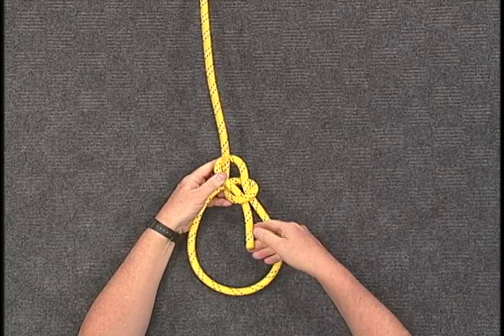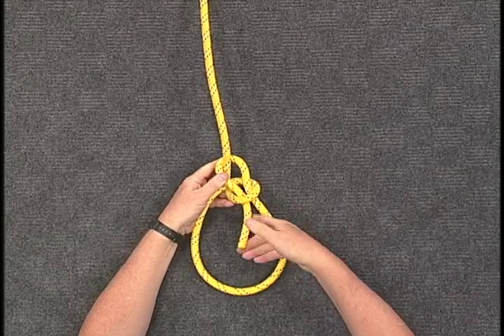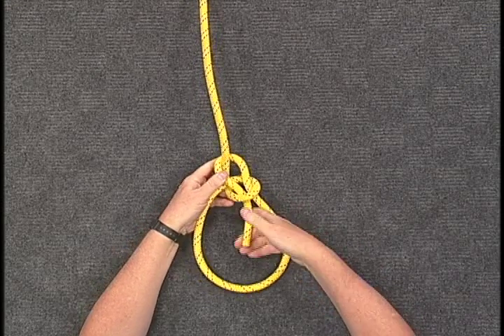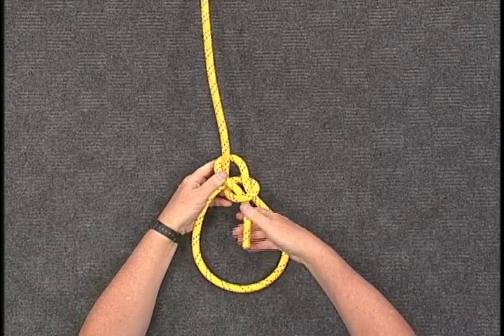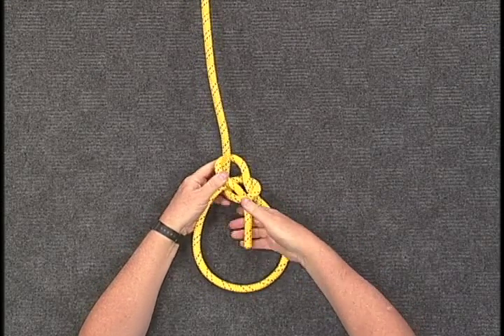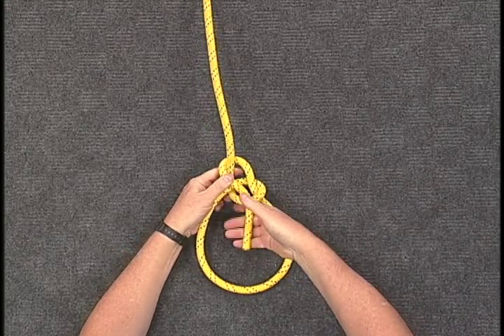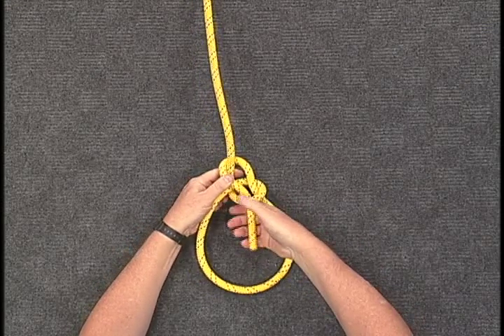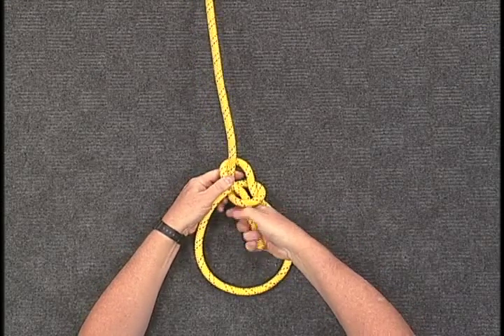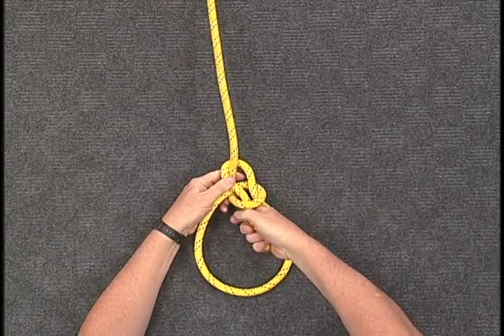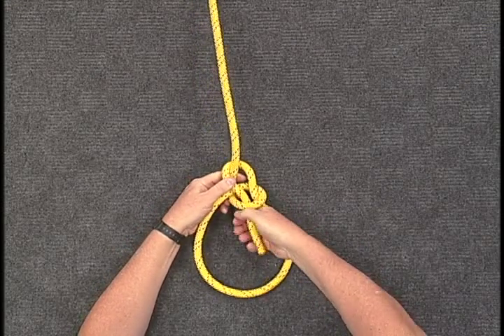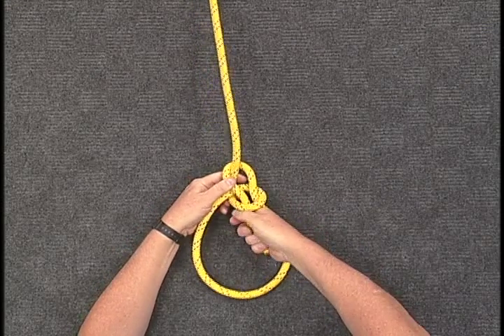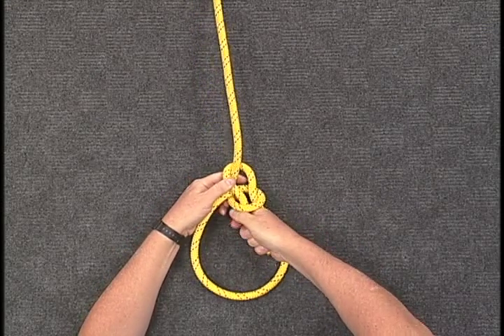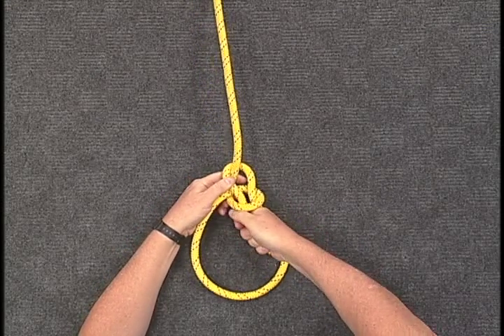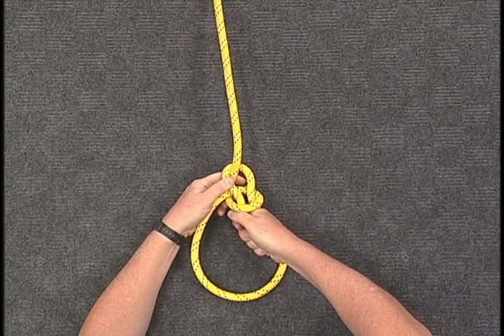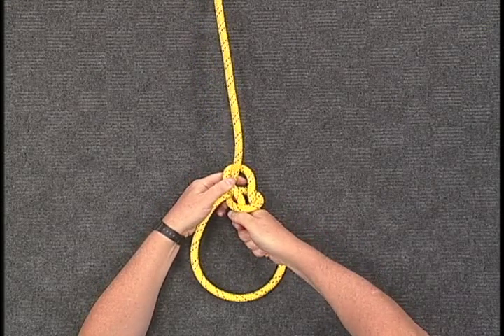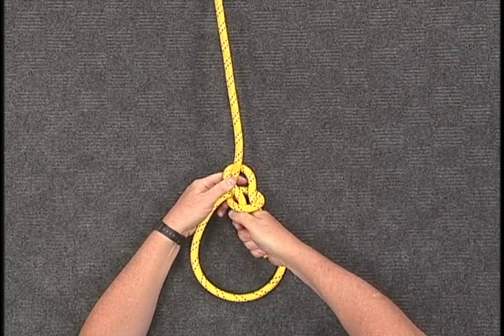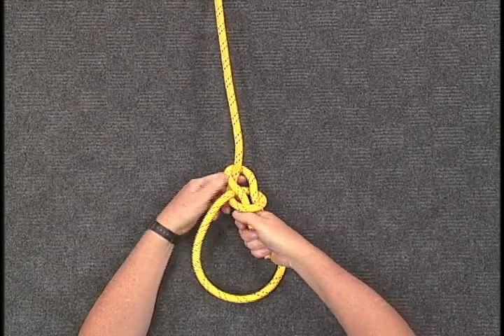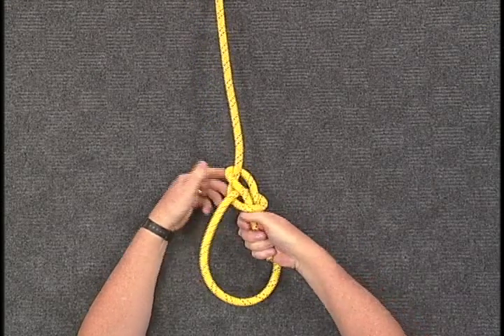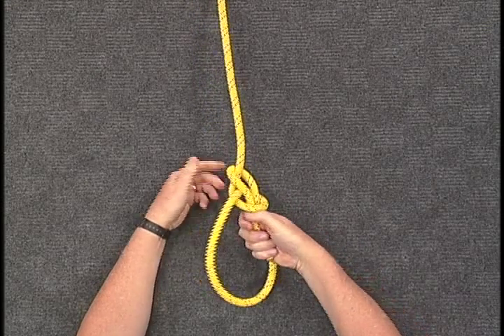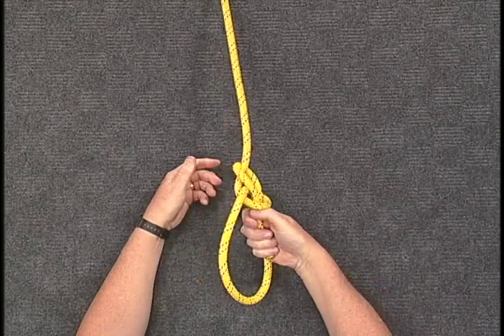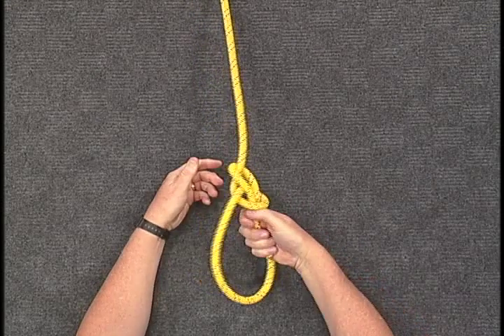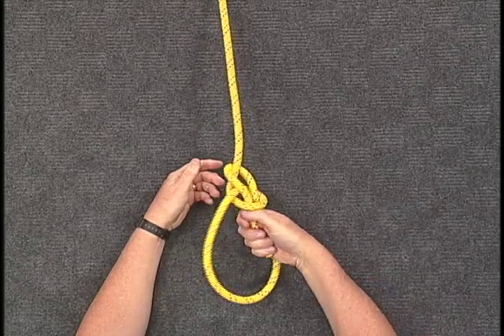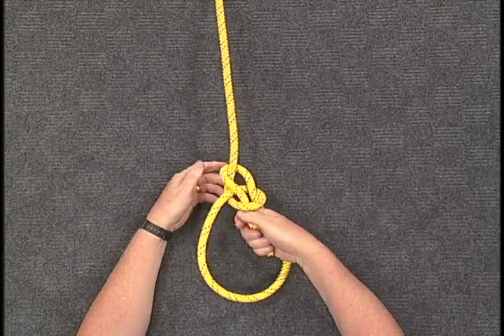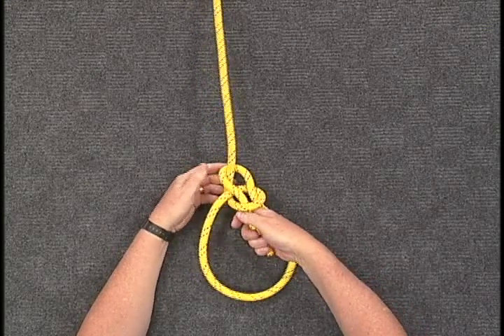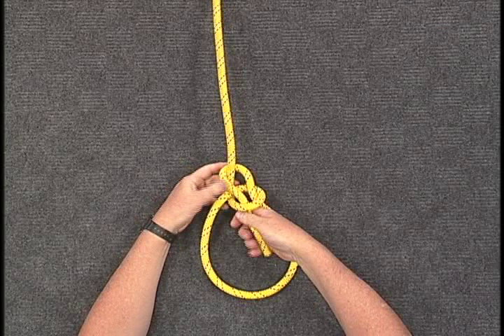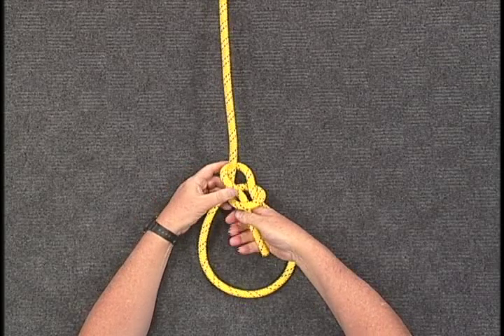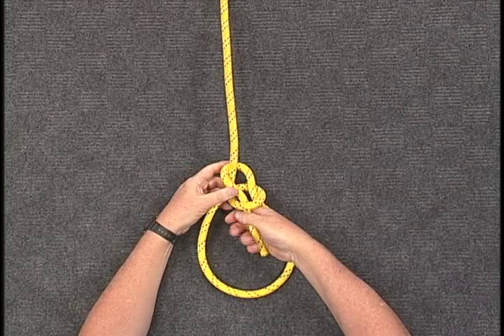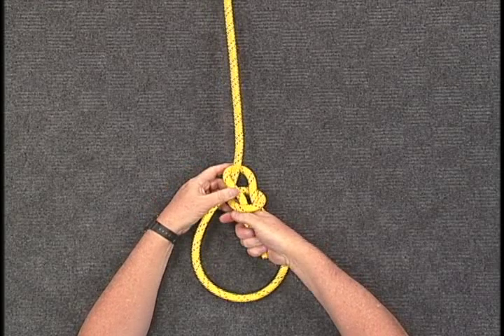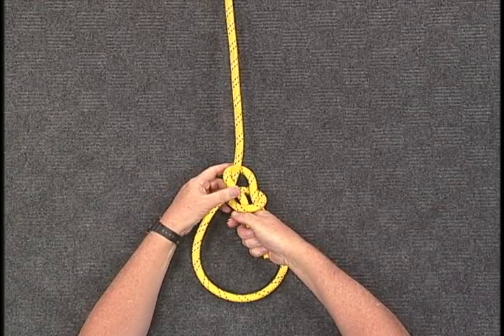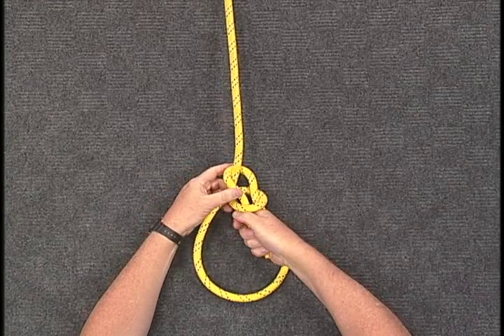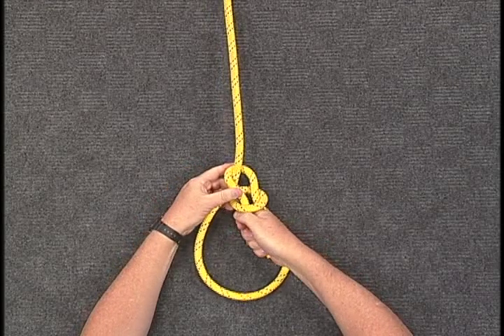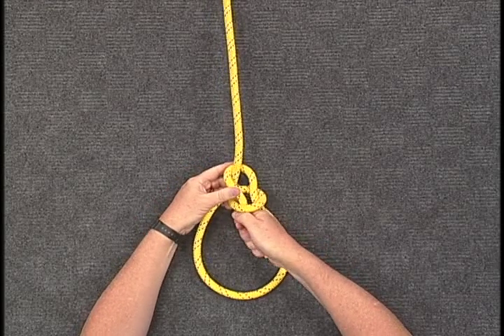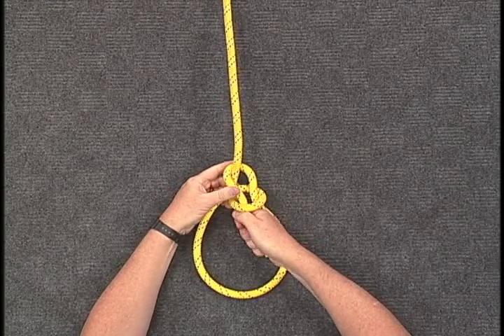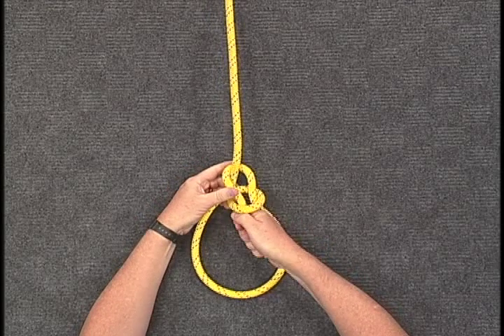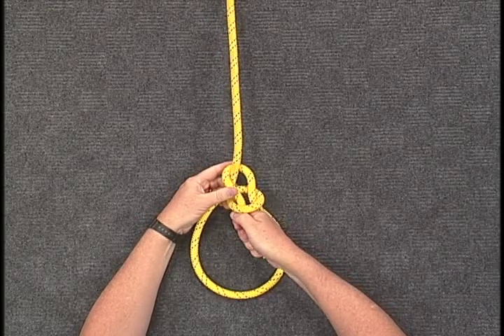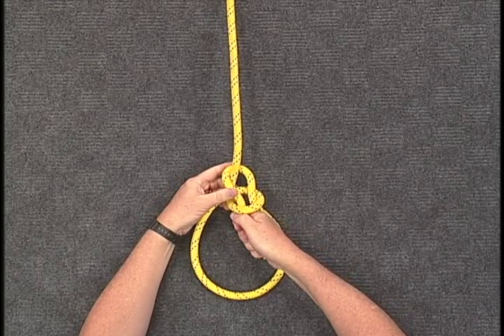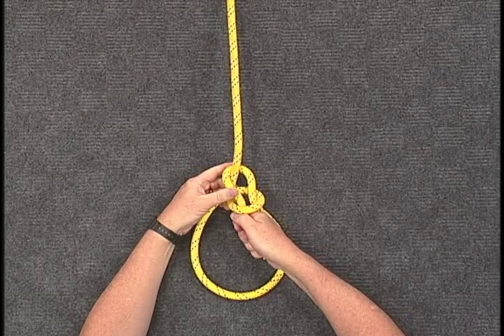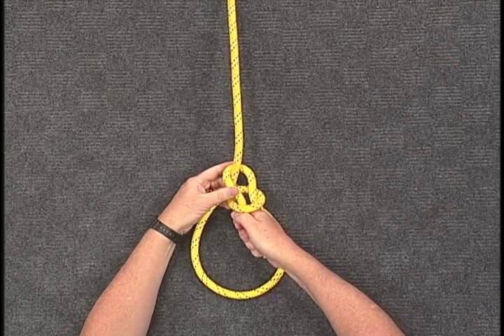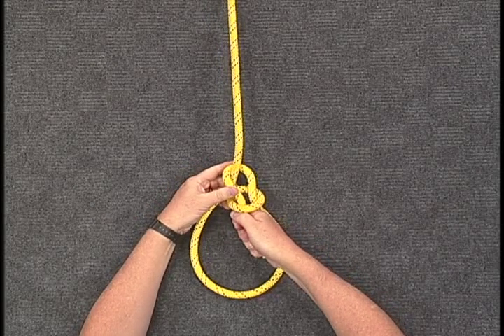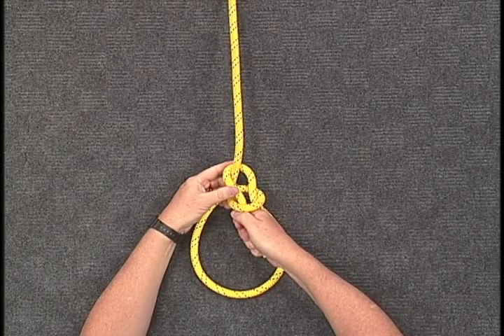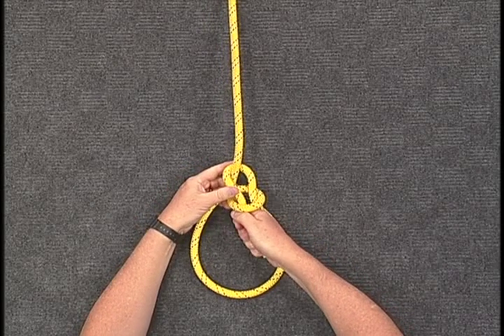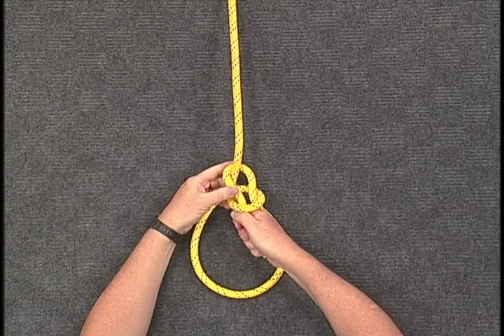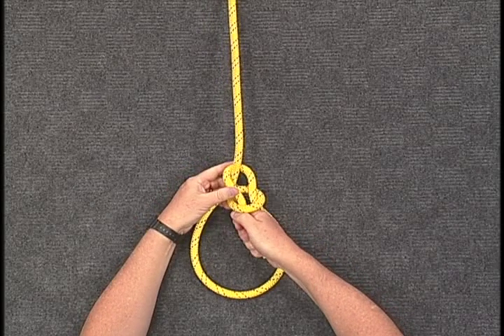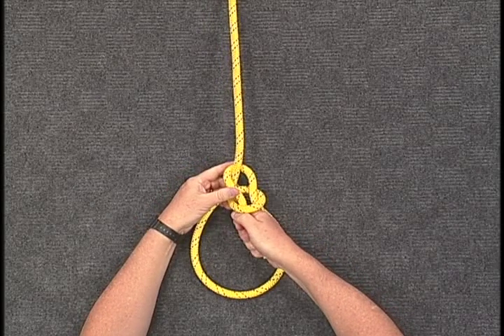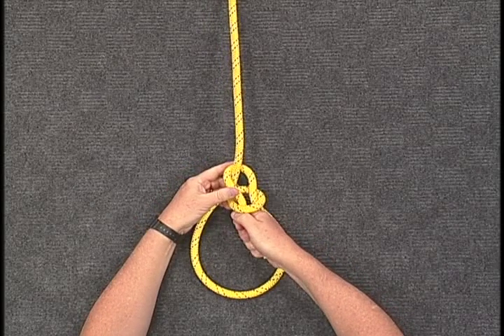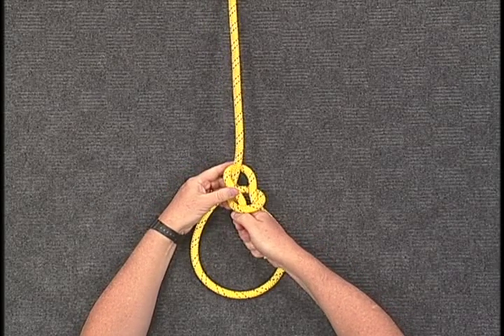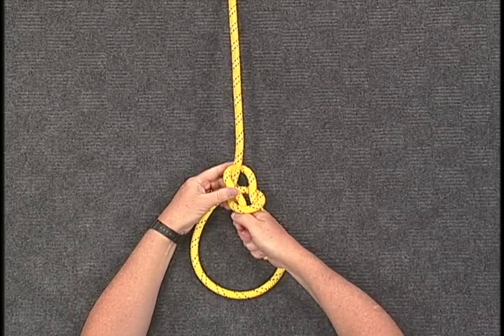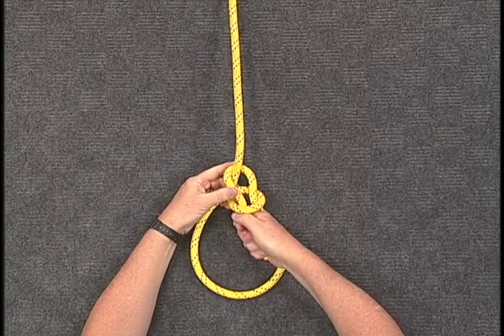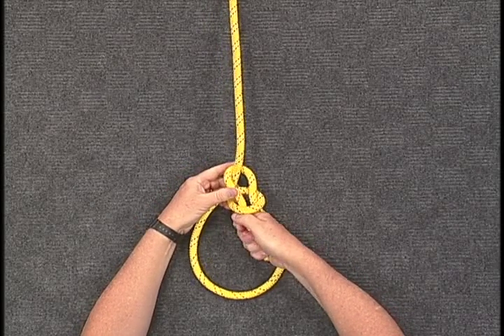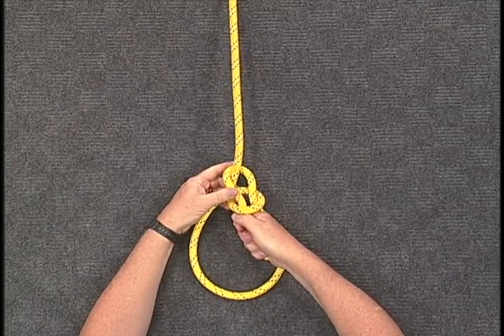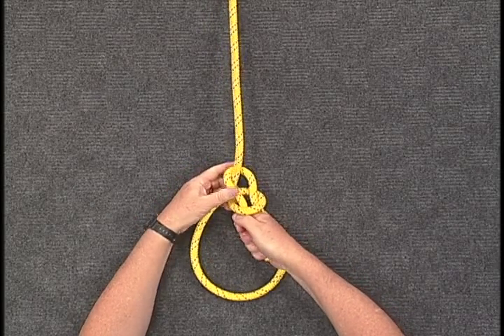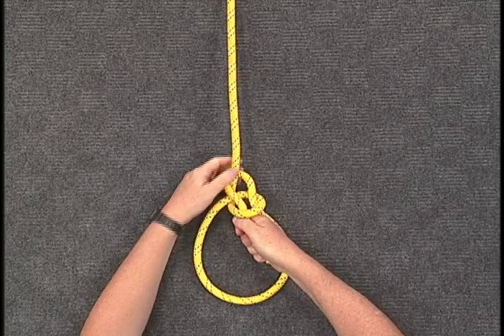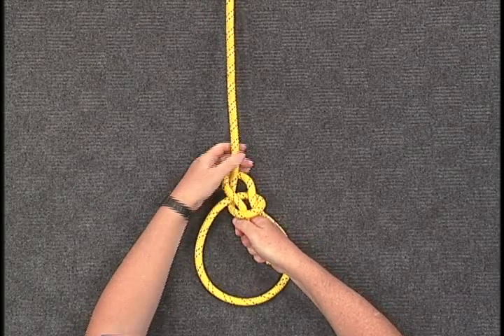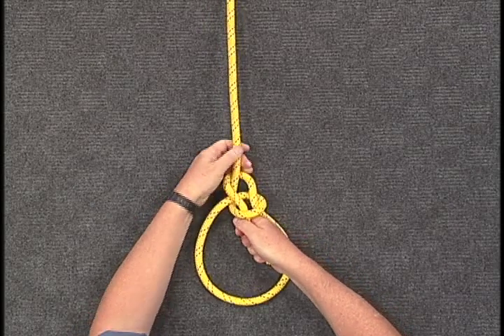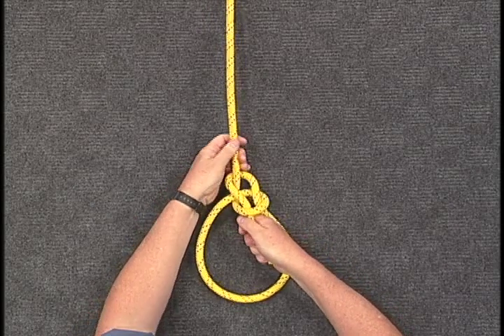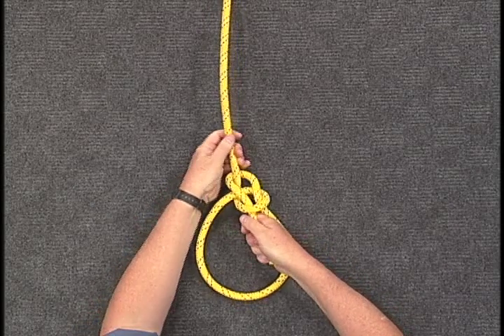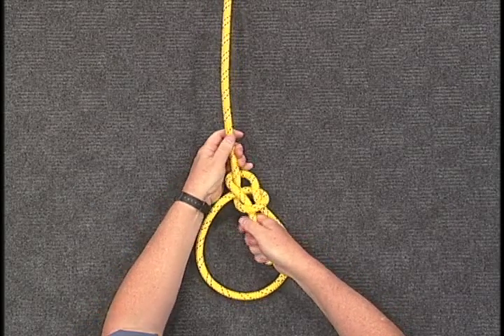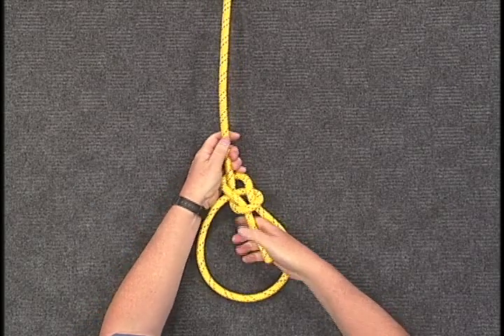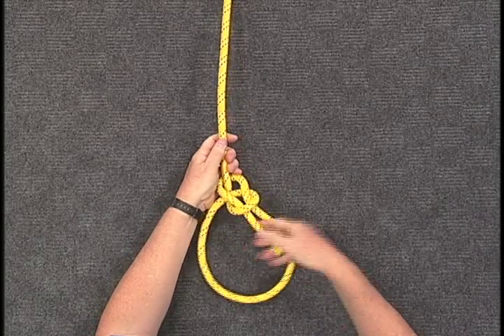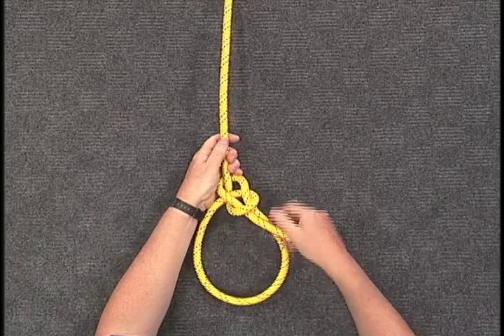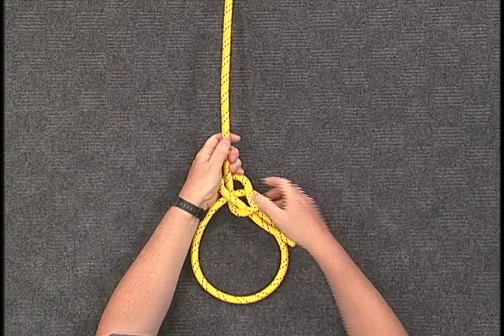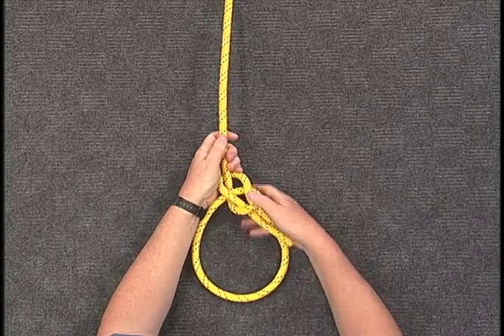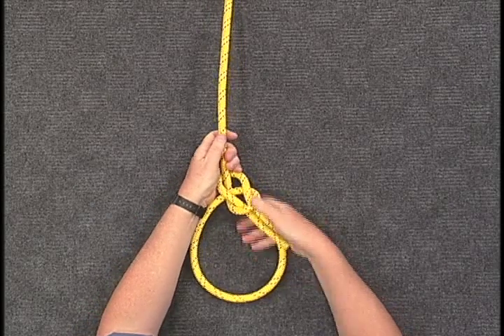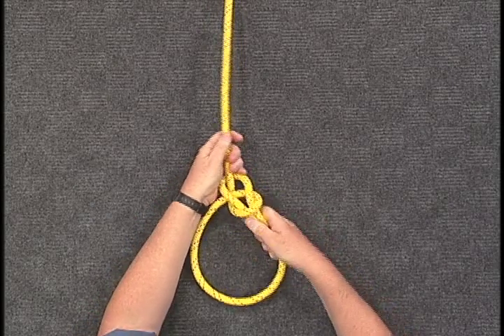To tighten the knot, grasp the standing part and the loop and working end together, and pull.